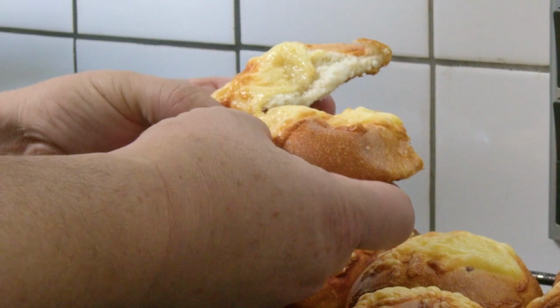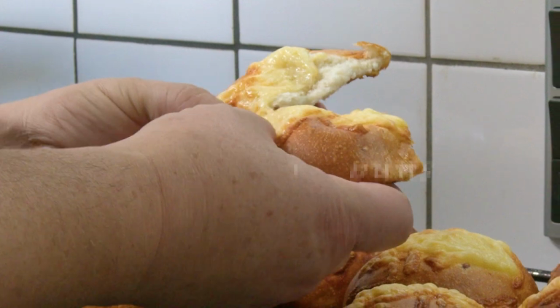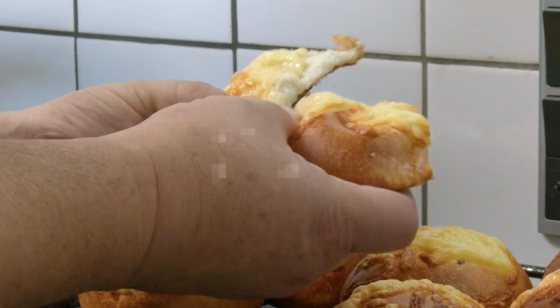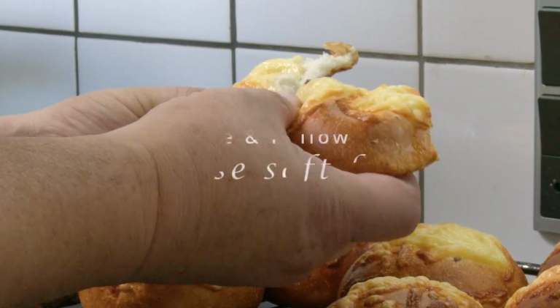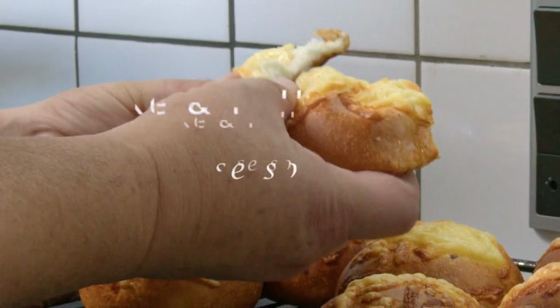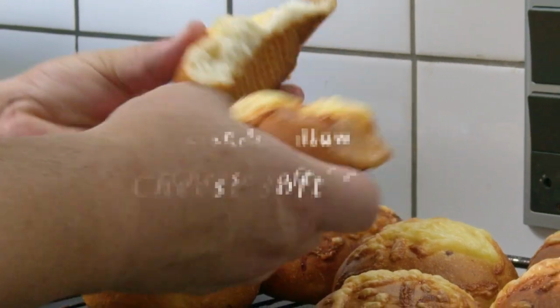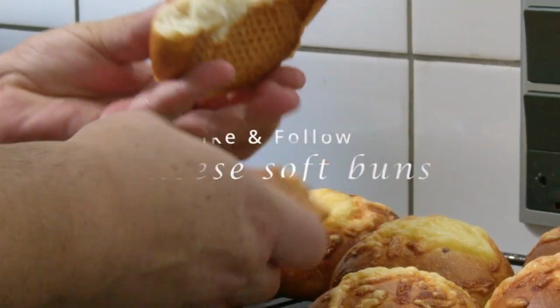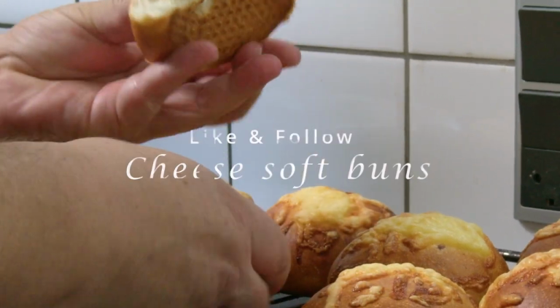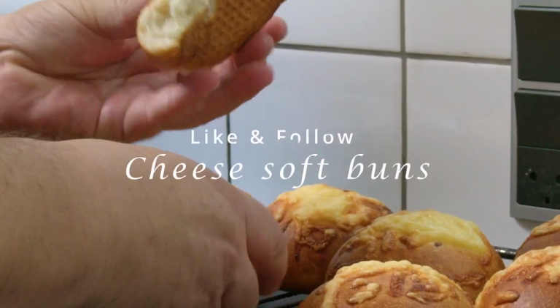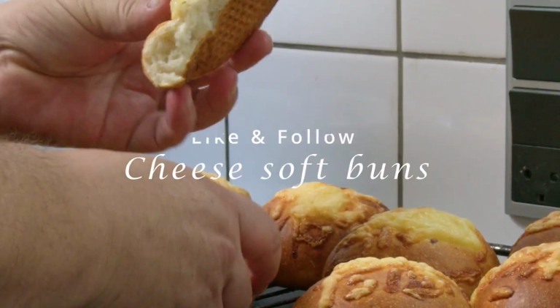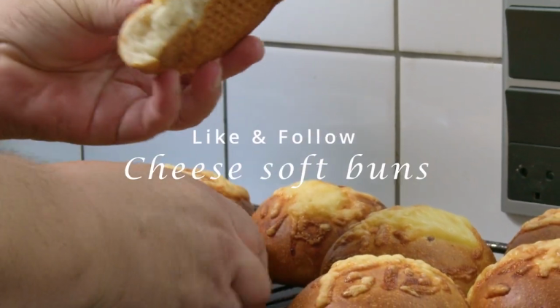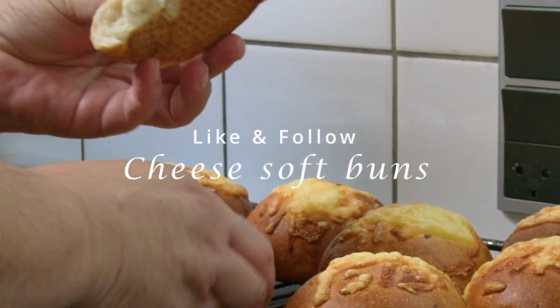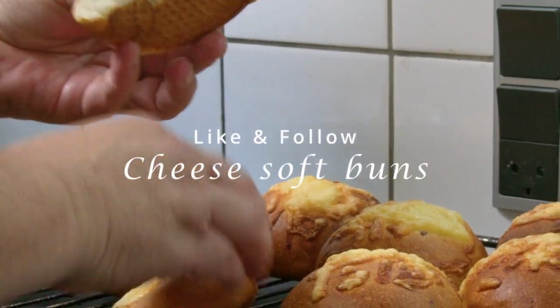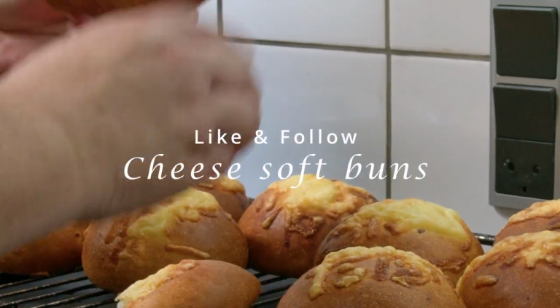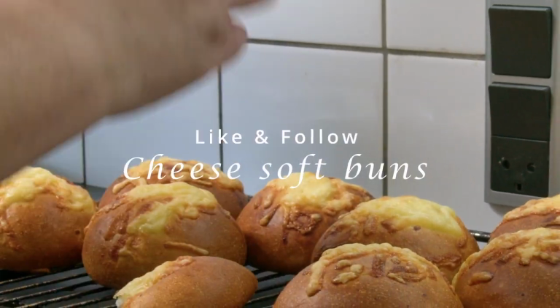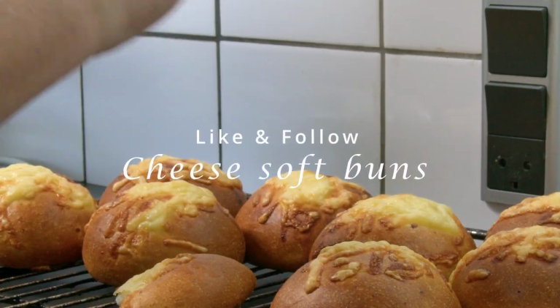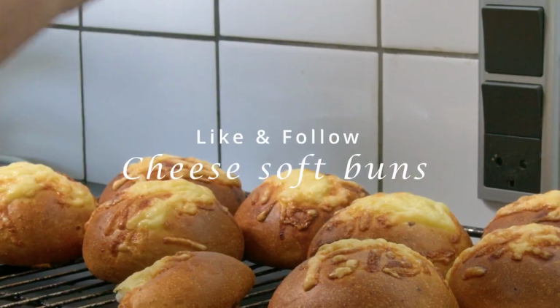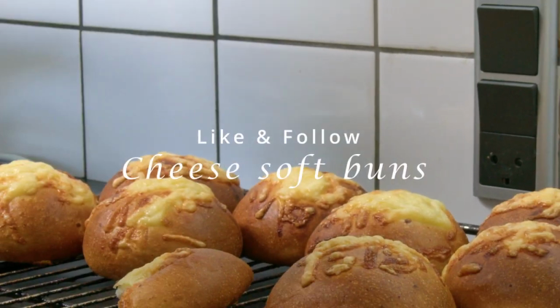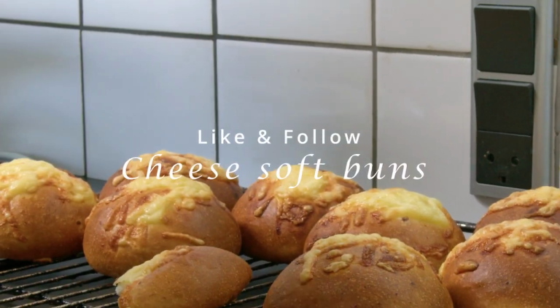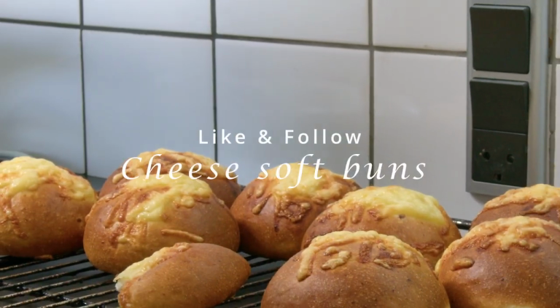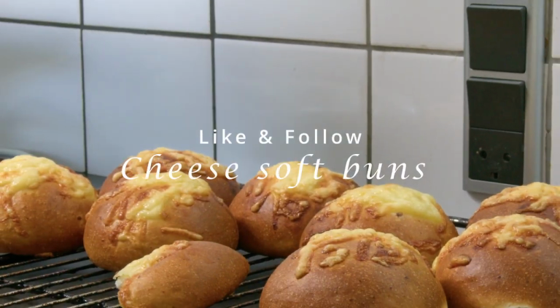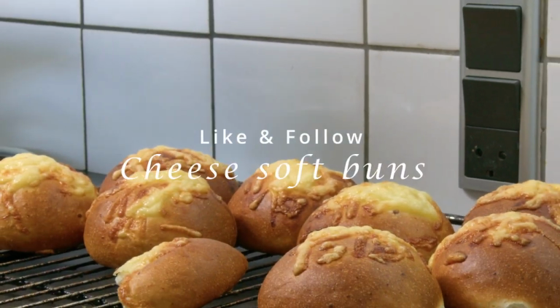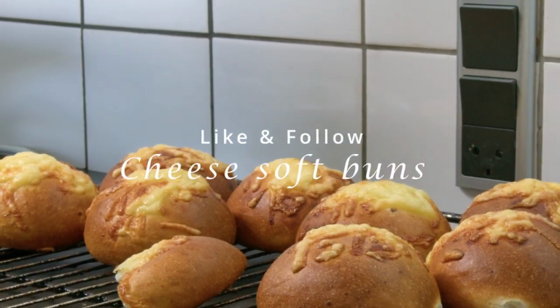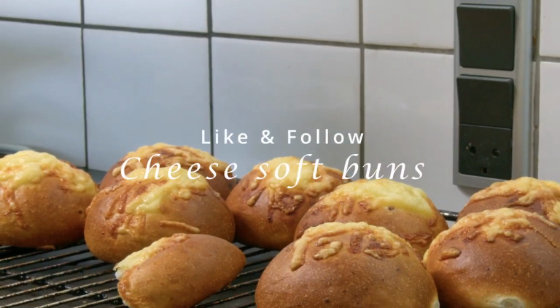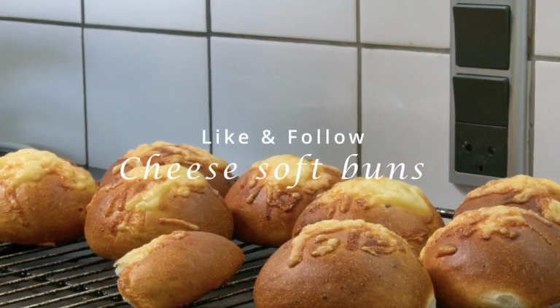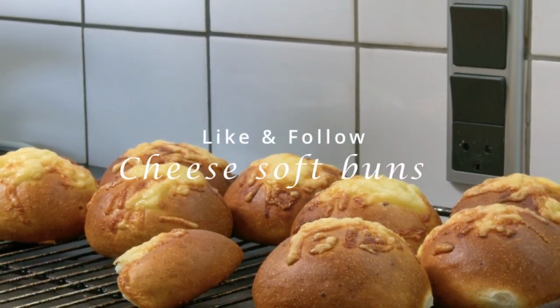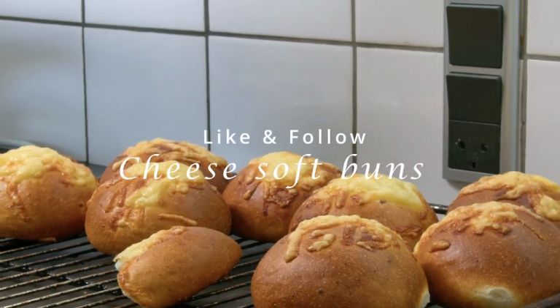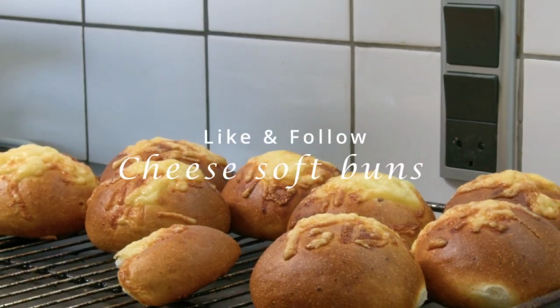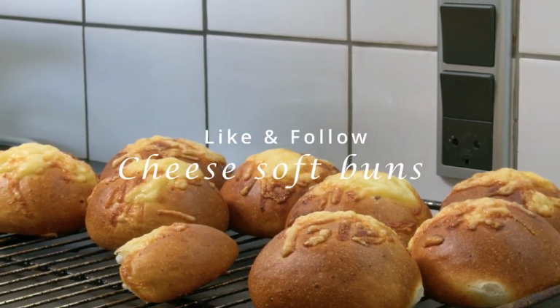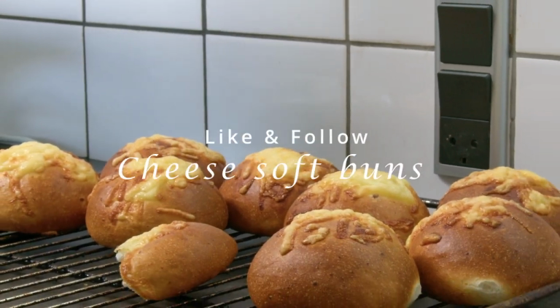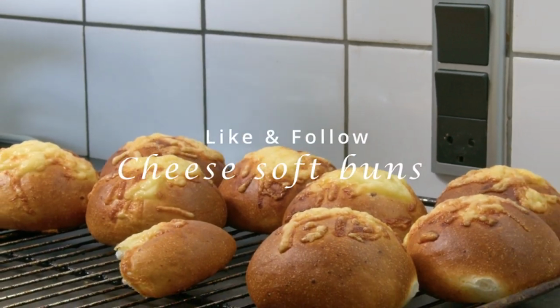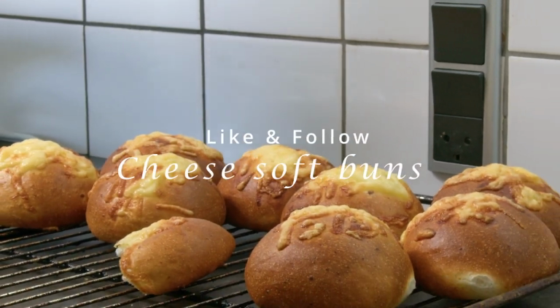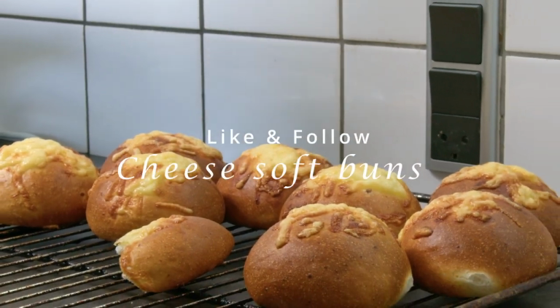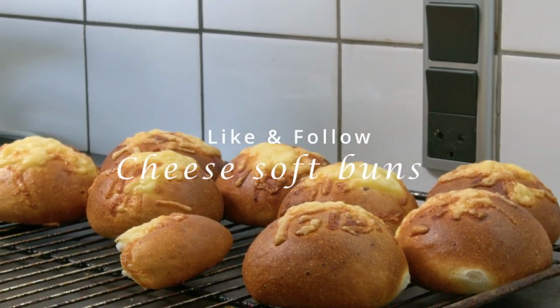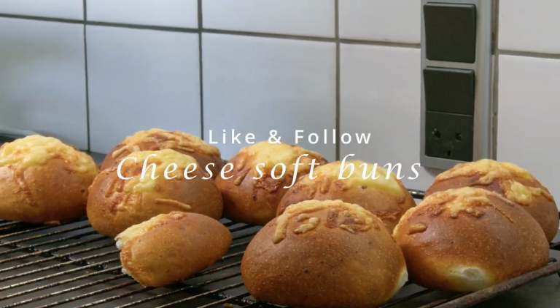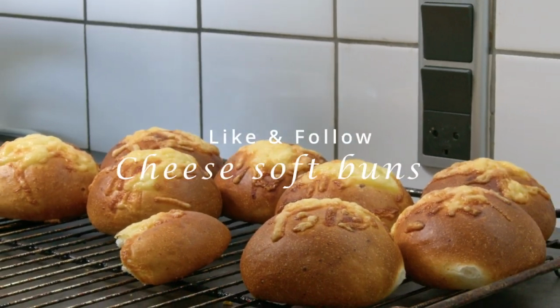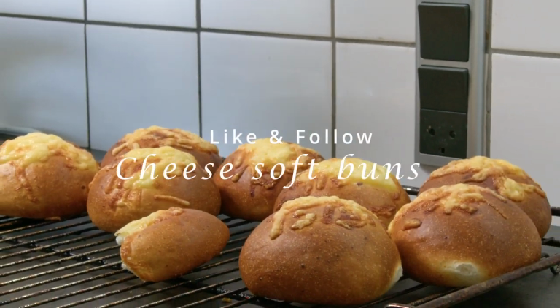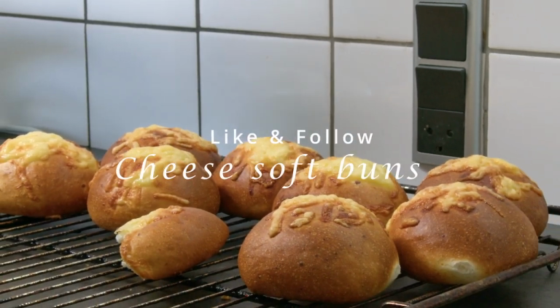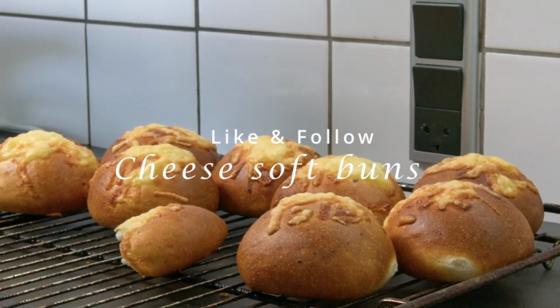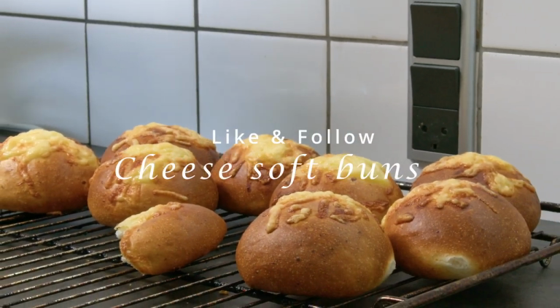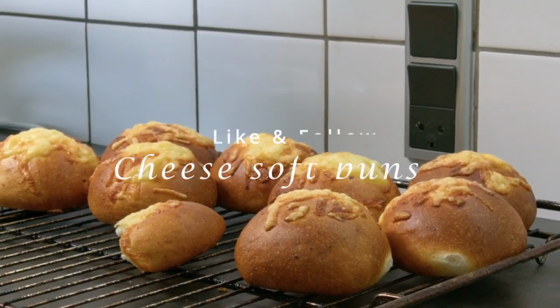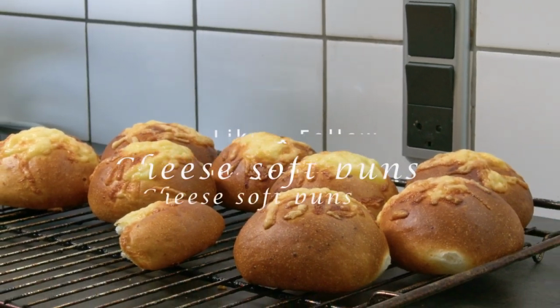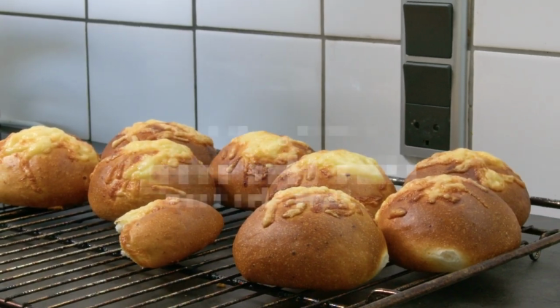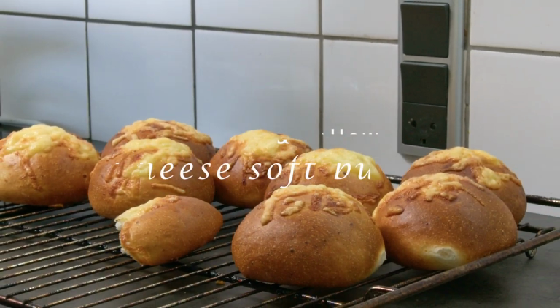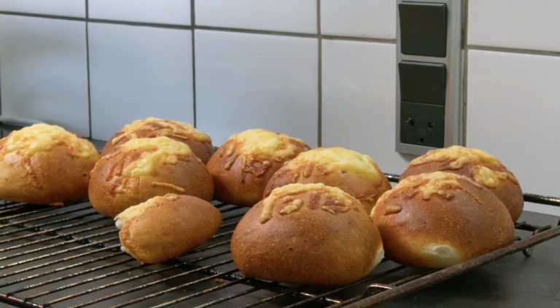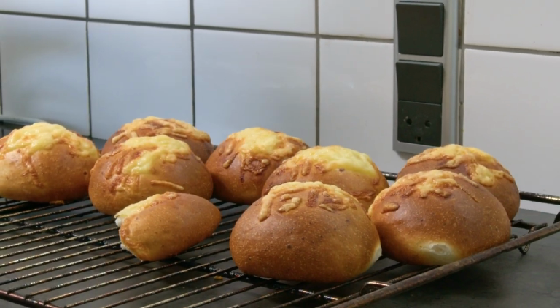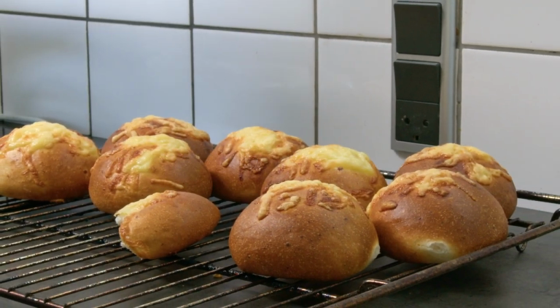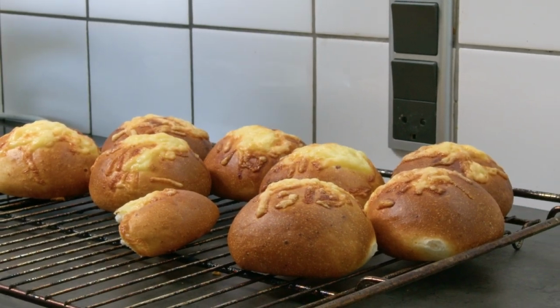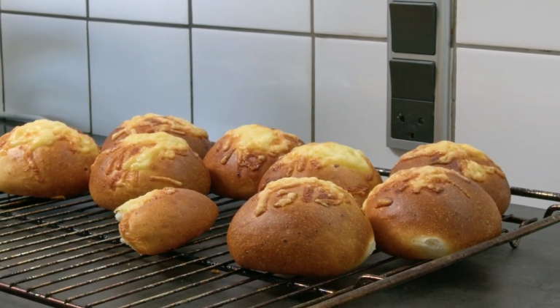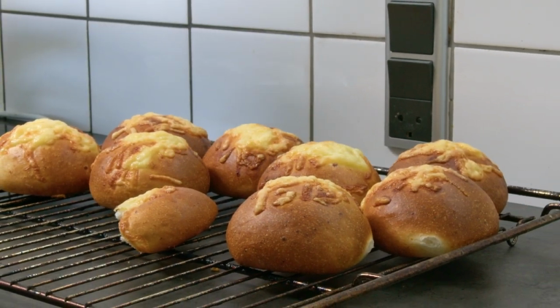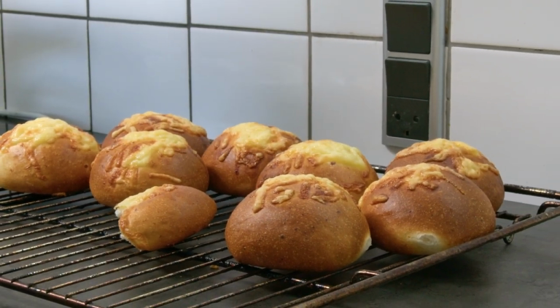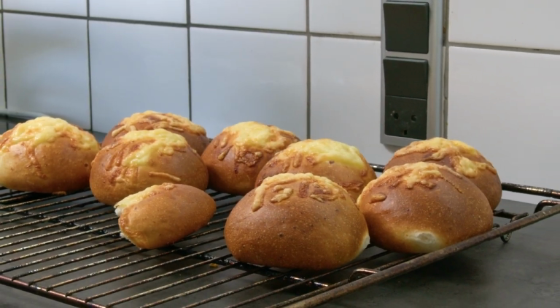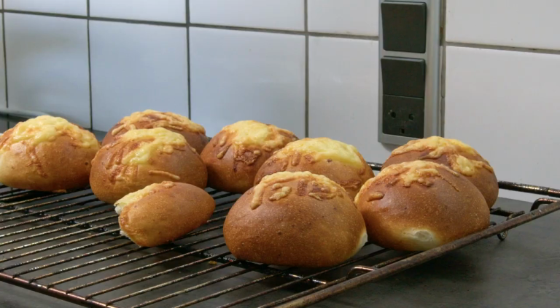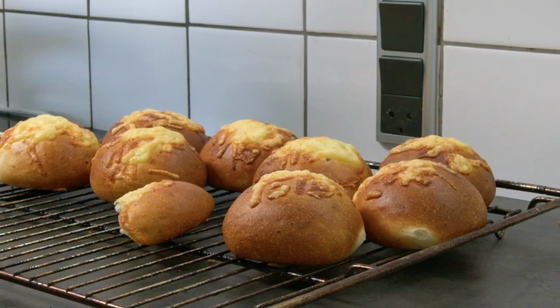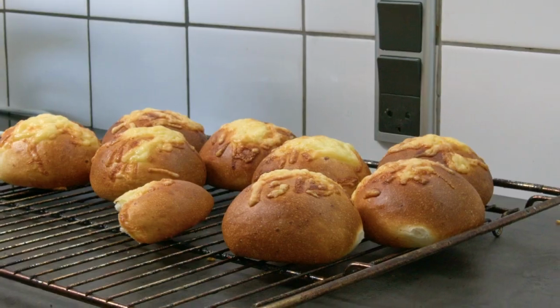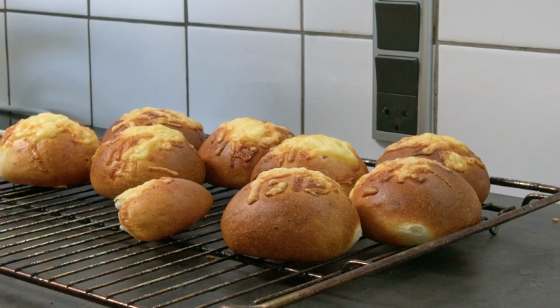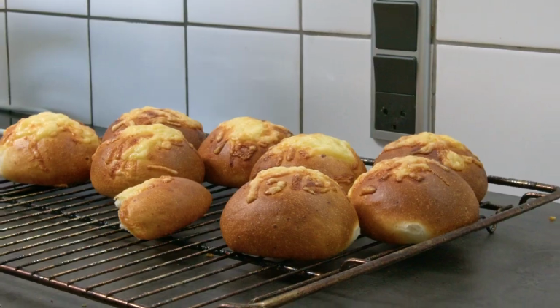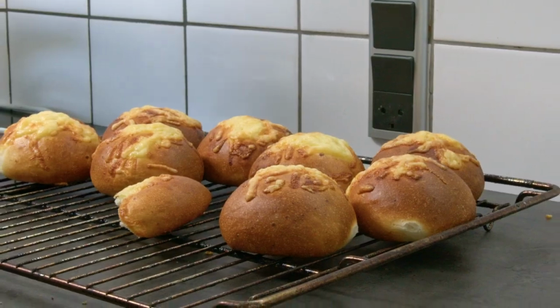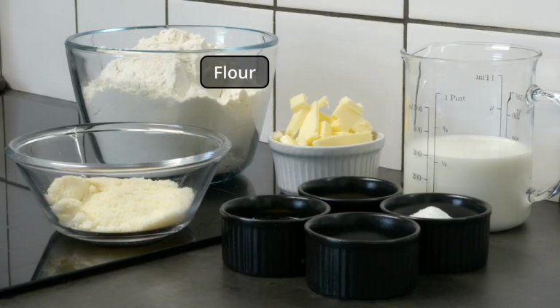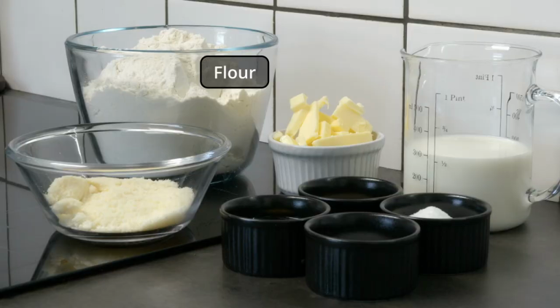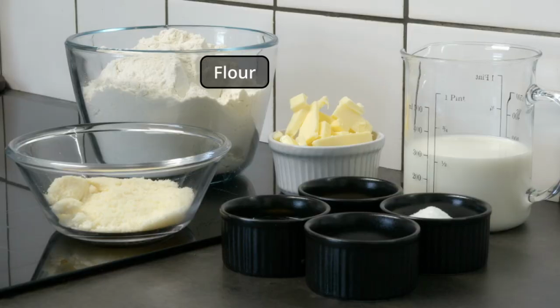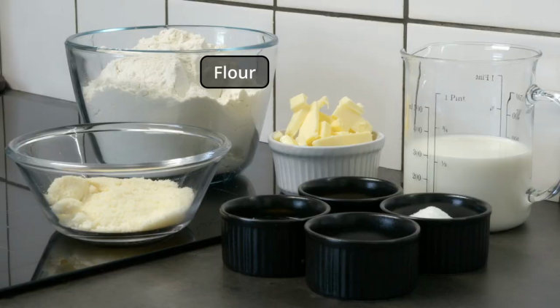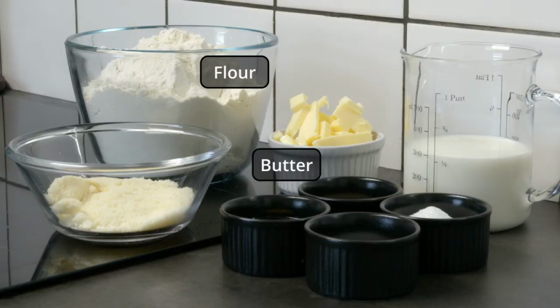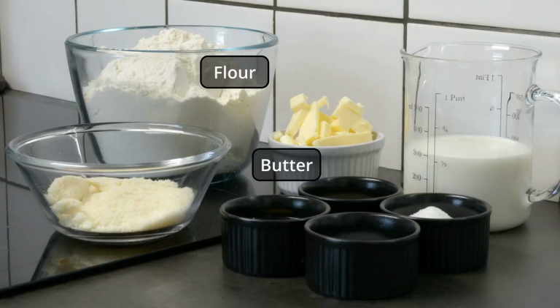My kids are obsessed with cheese buns, especially those from Lidl. So I had to see if I could recreate them.